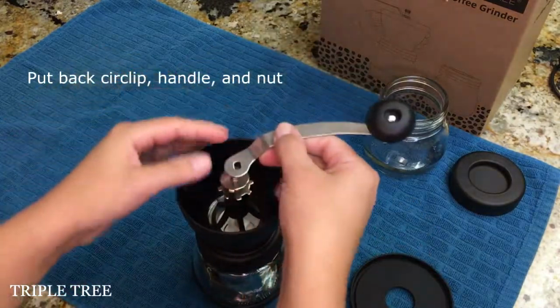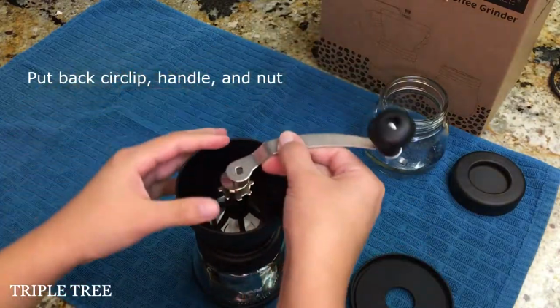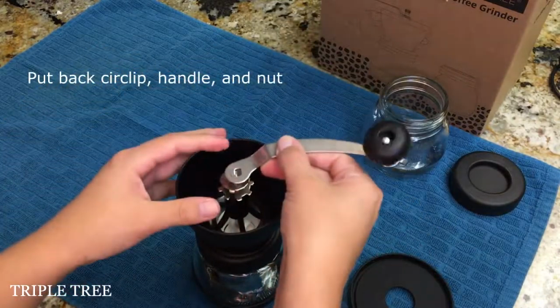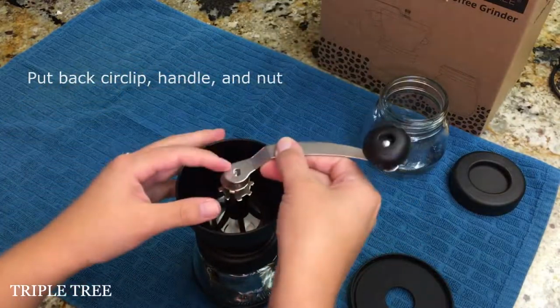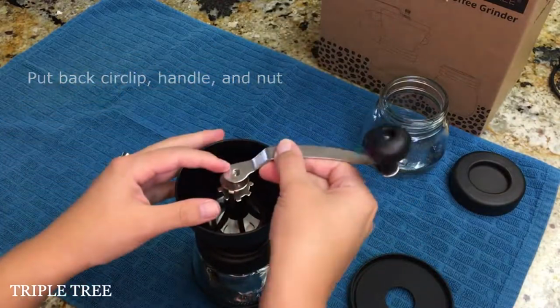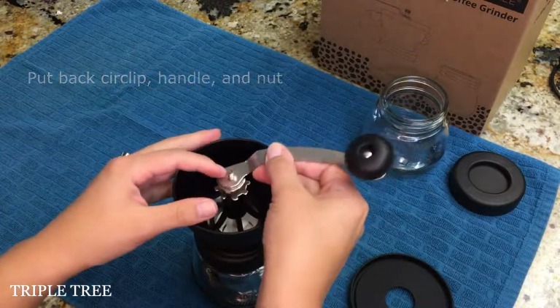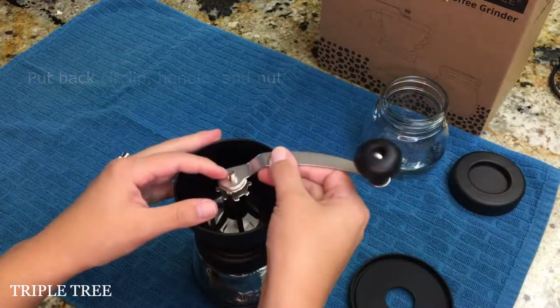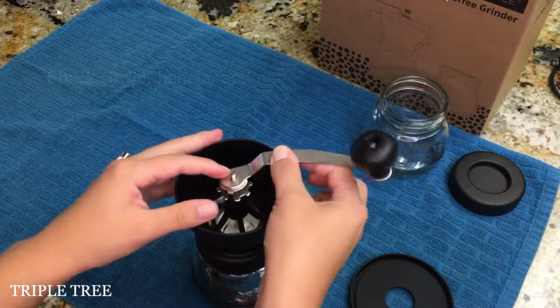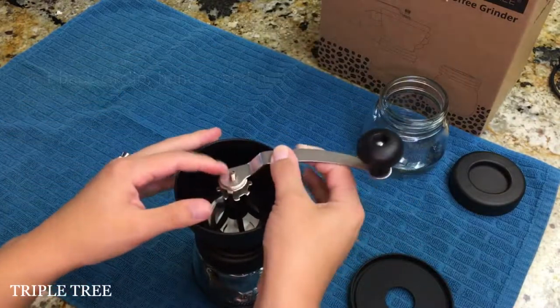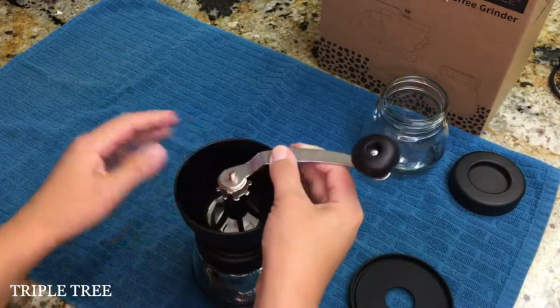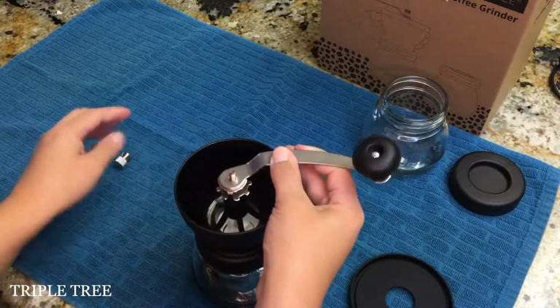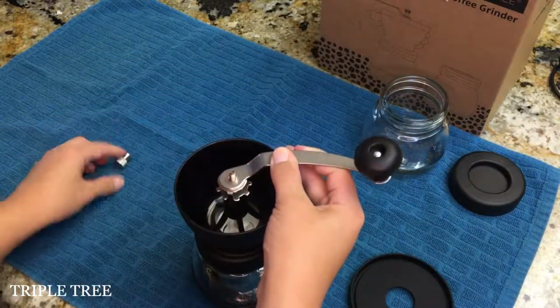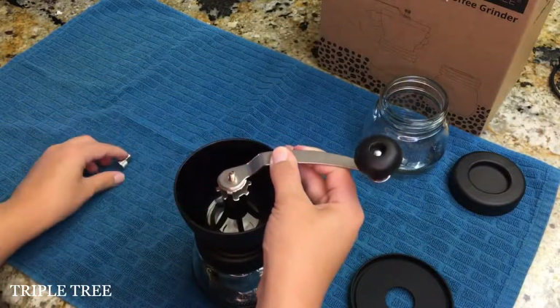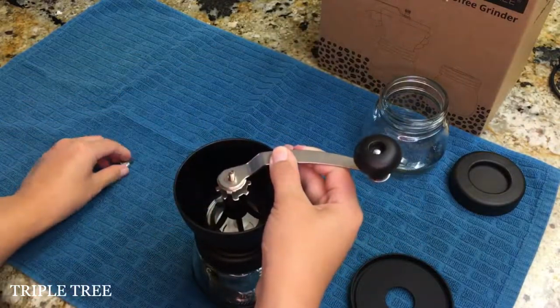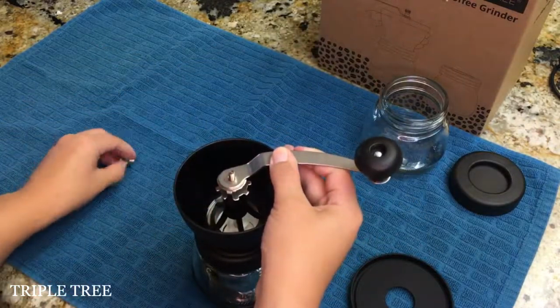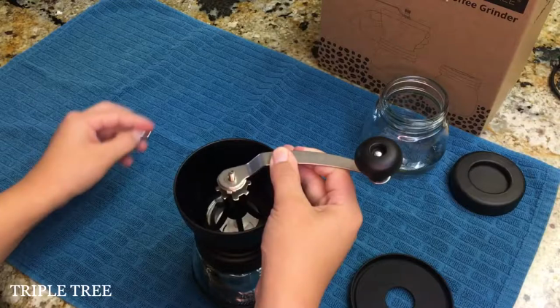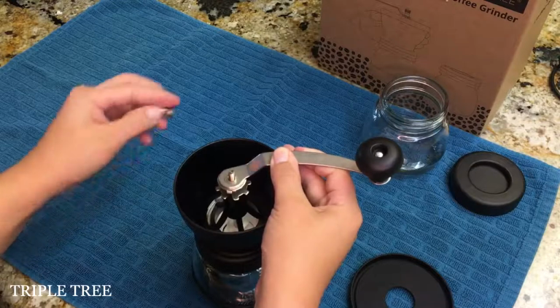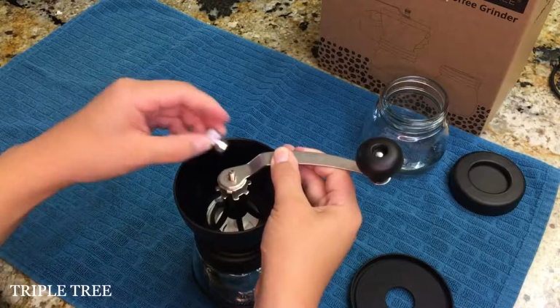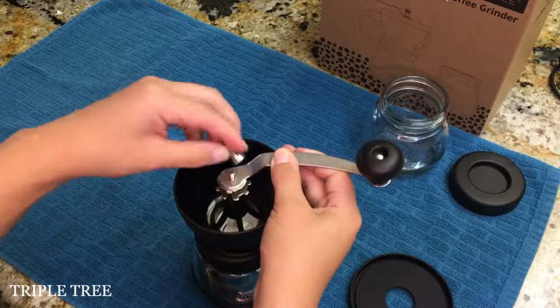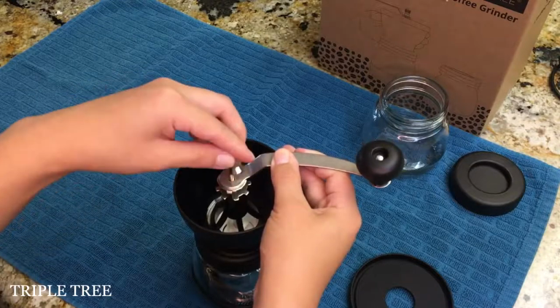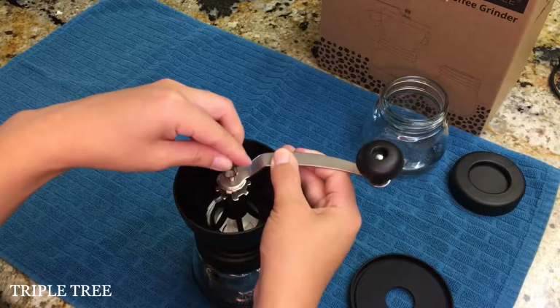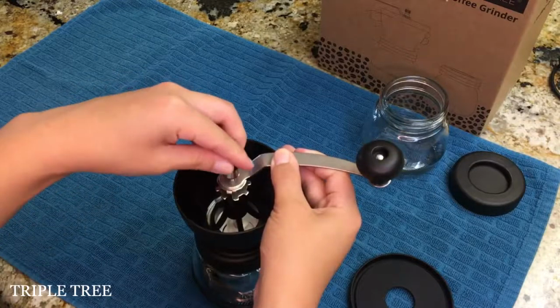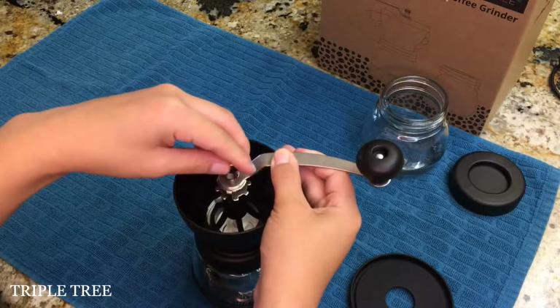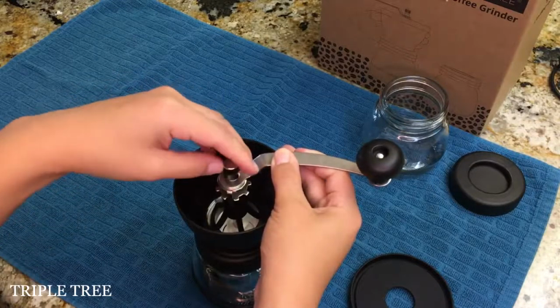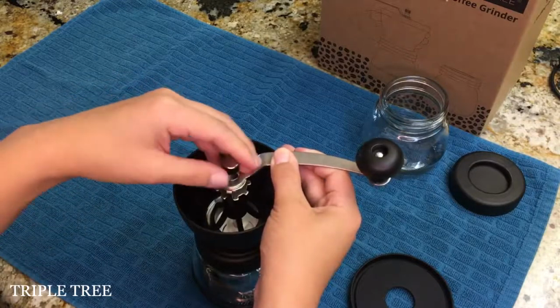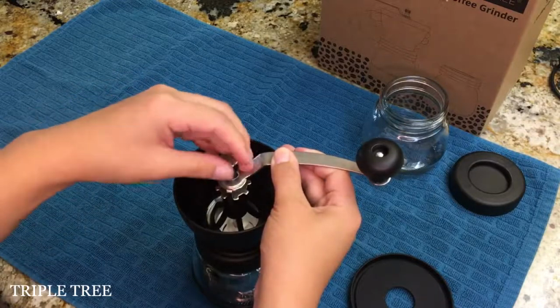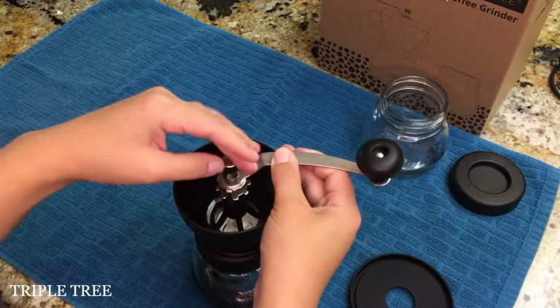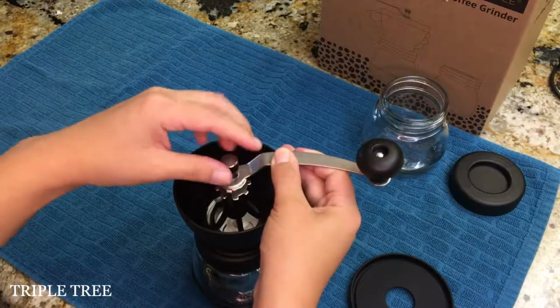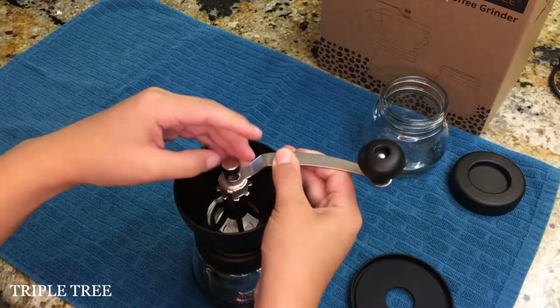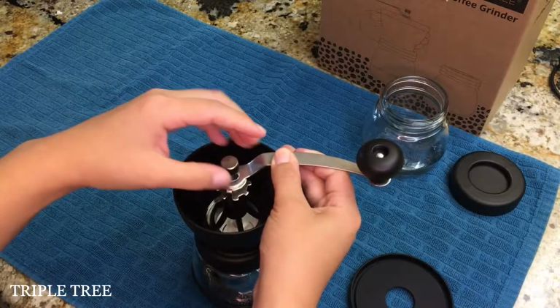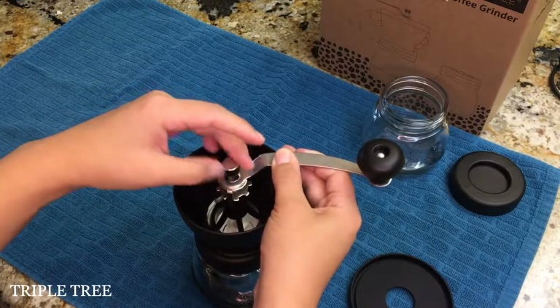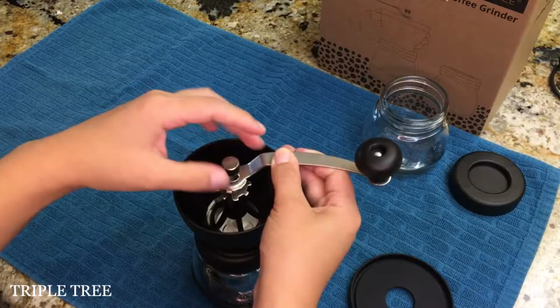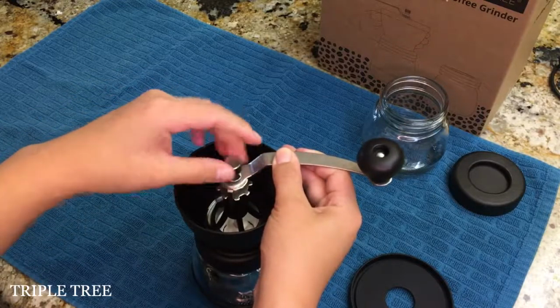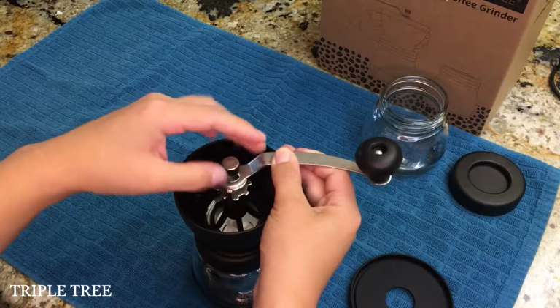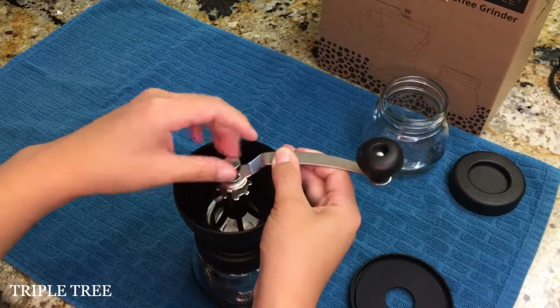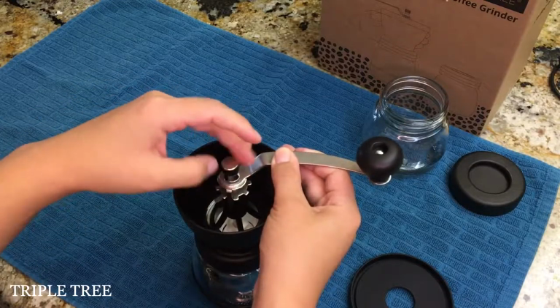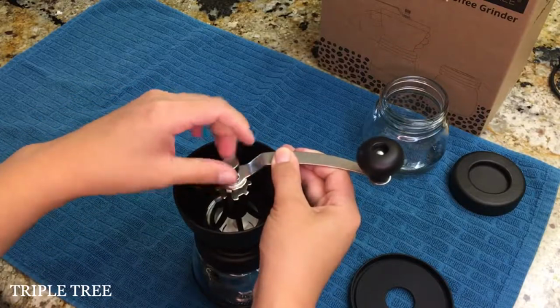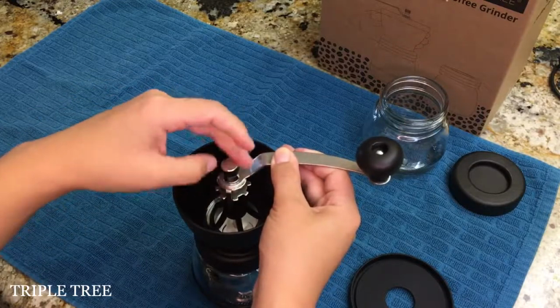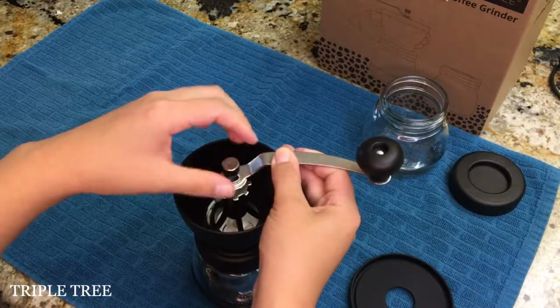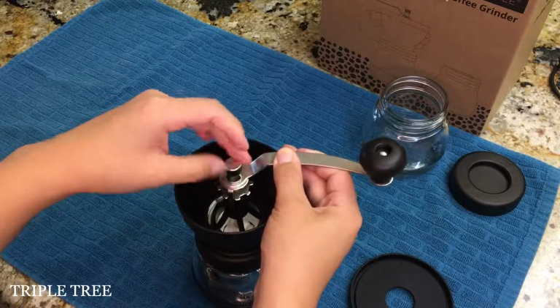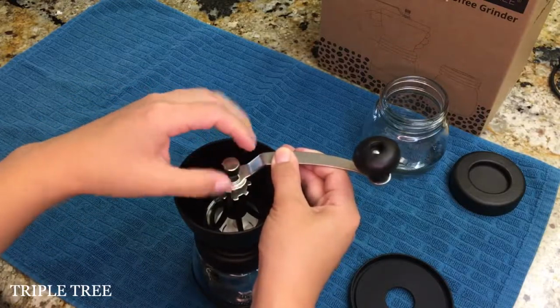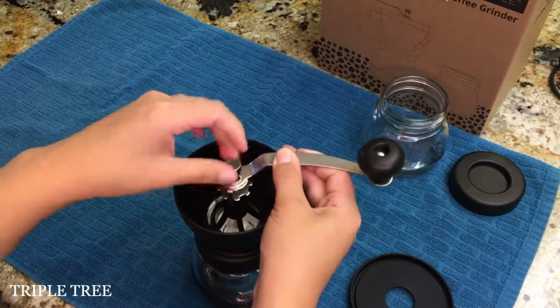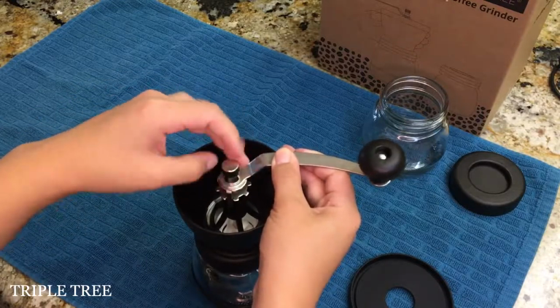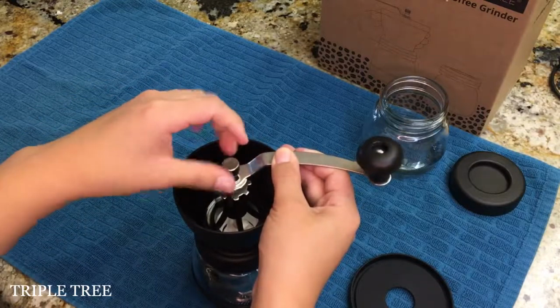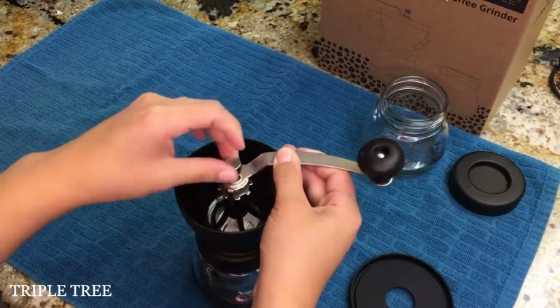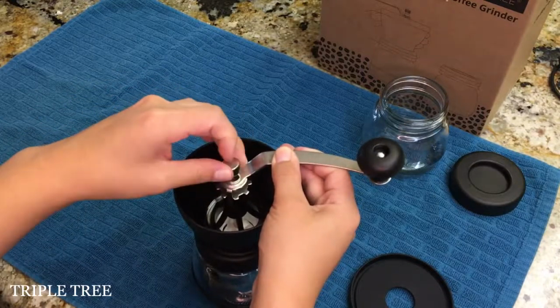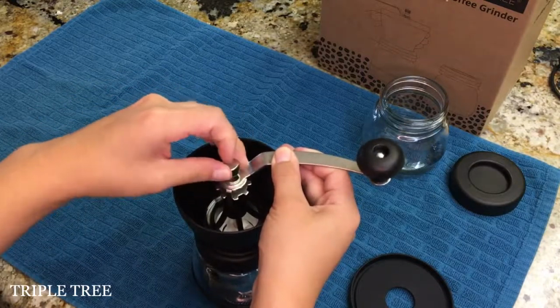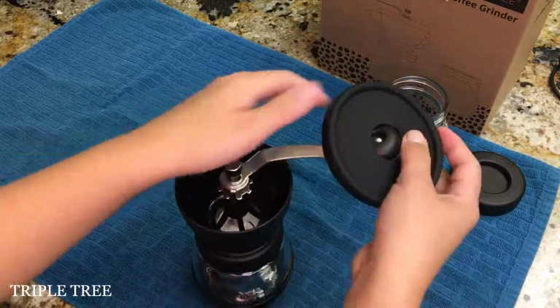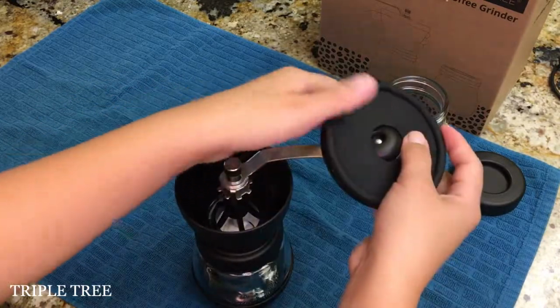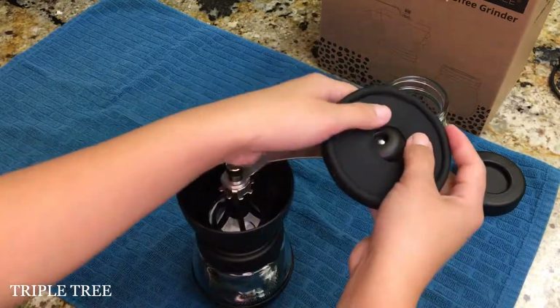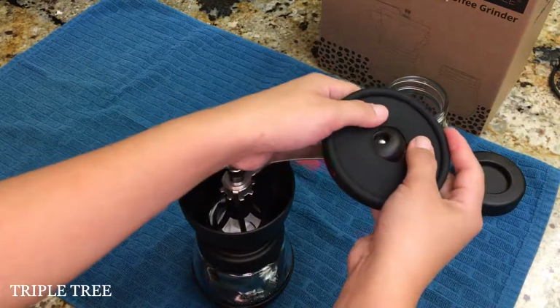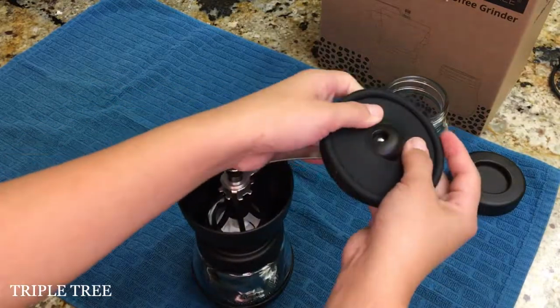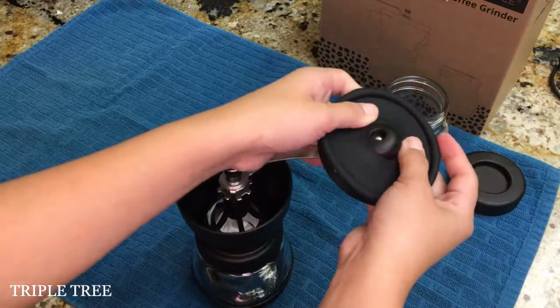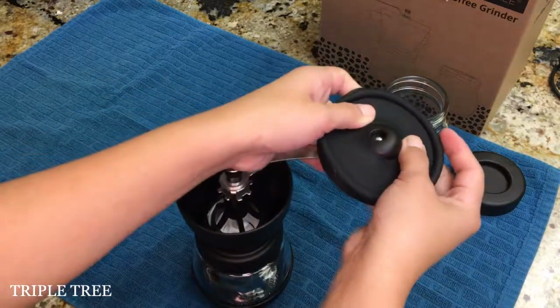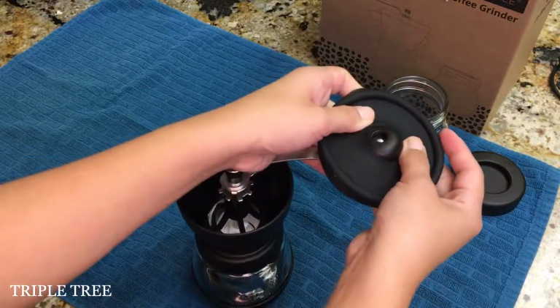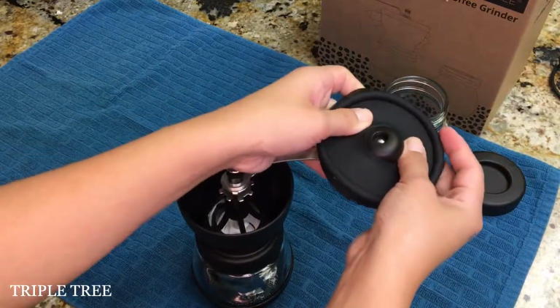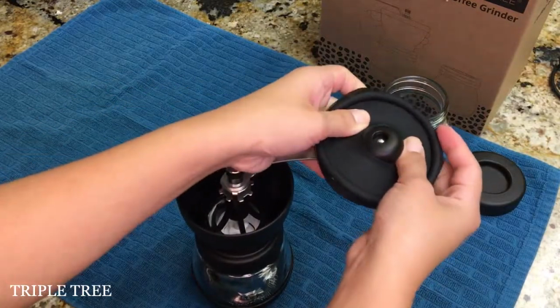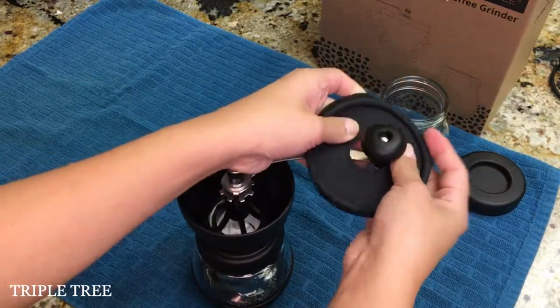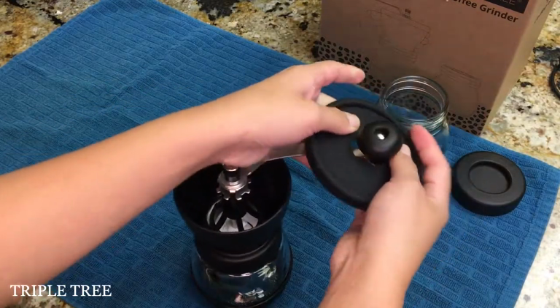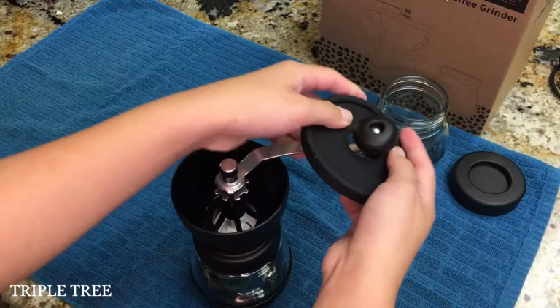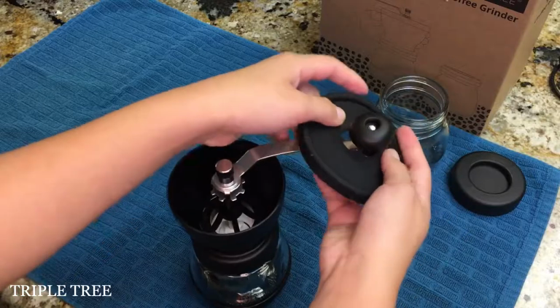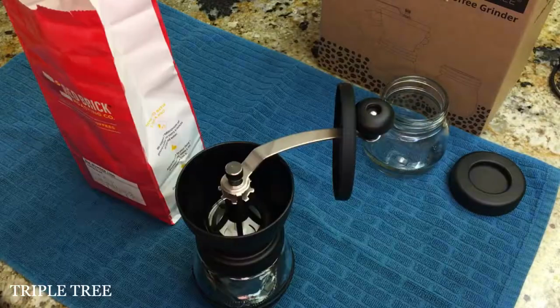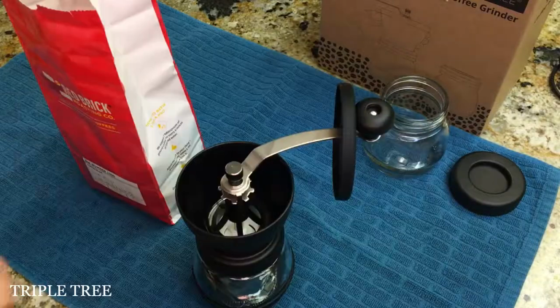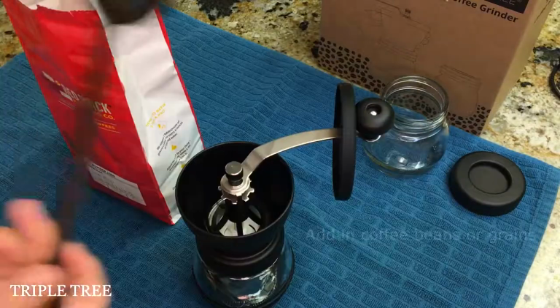After putting back the circlip, handle, nut, and lid, you are ready to grind the coffee beans or grains that you are choosing.